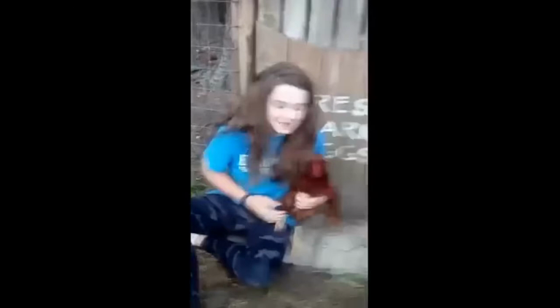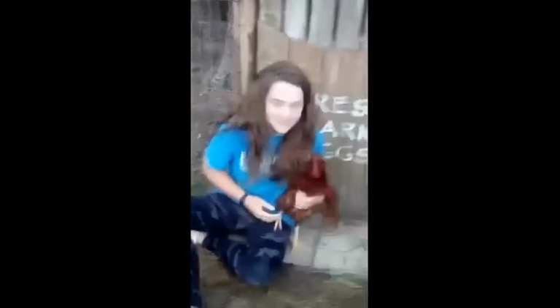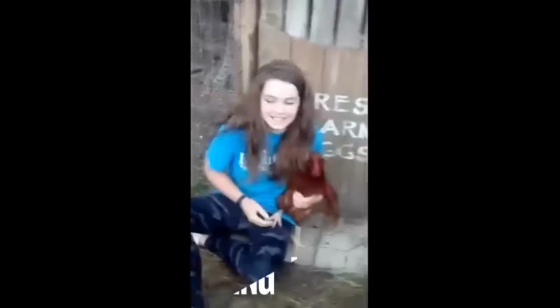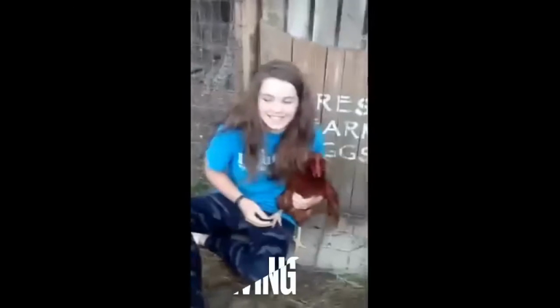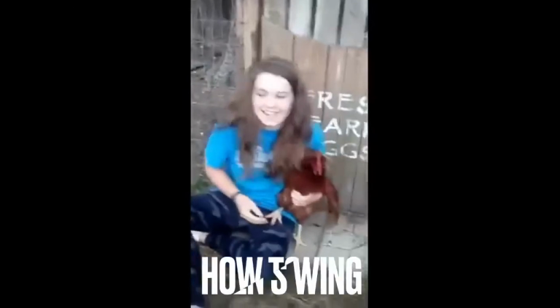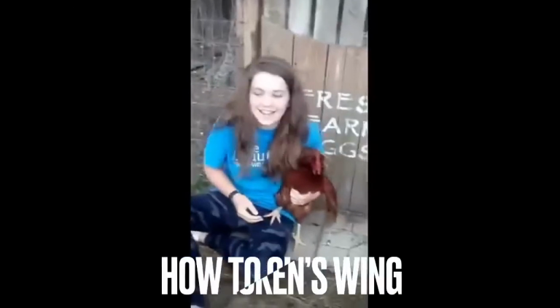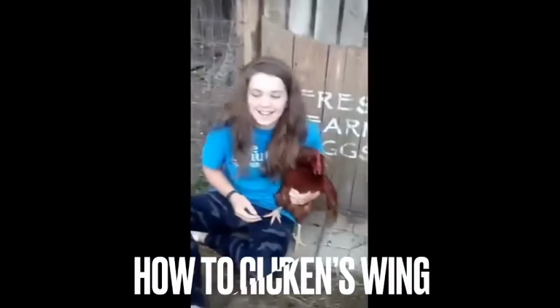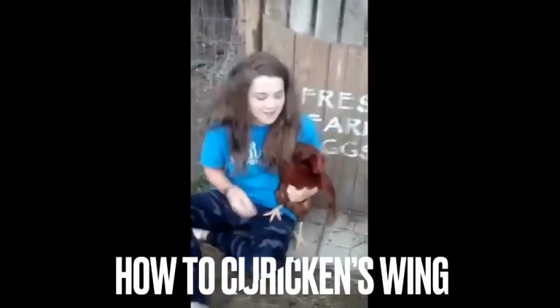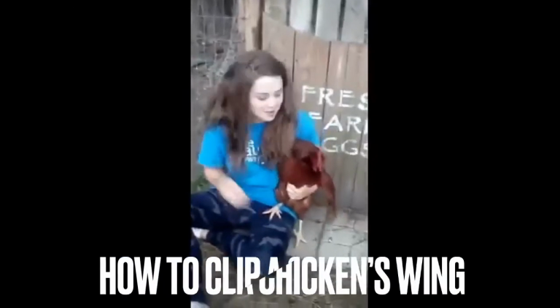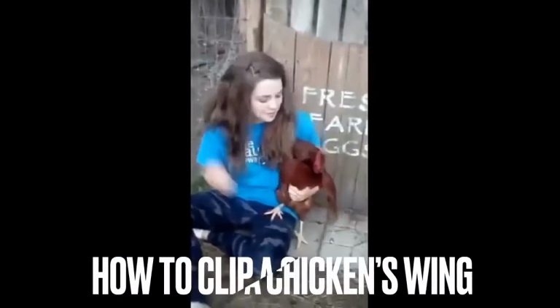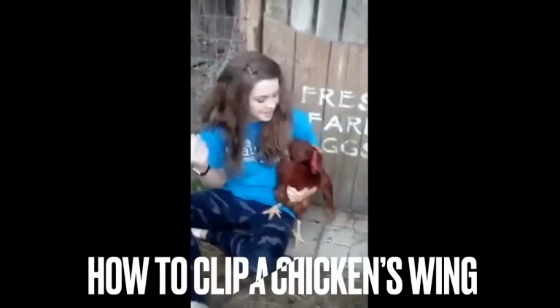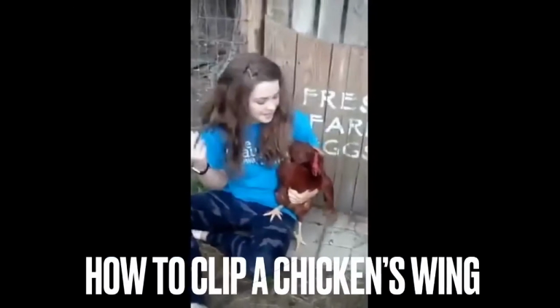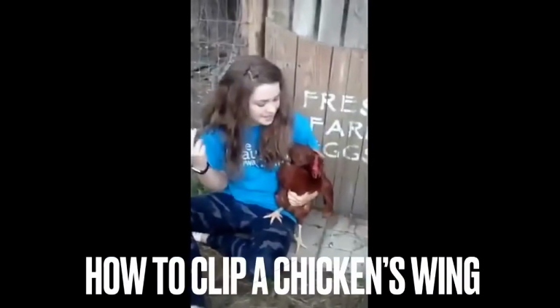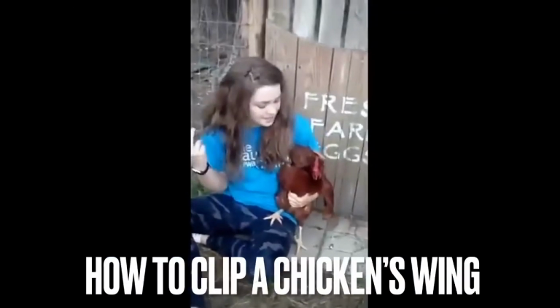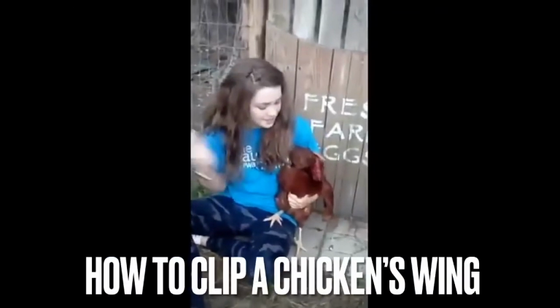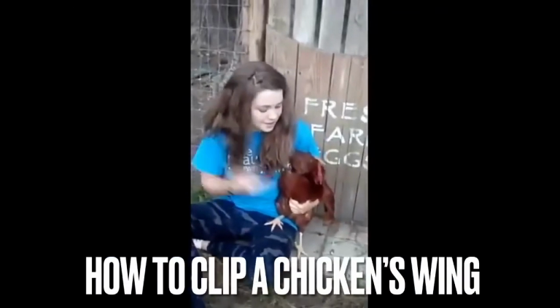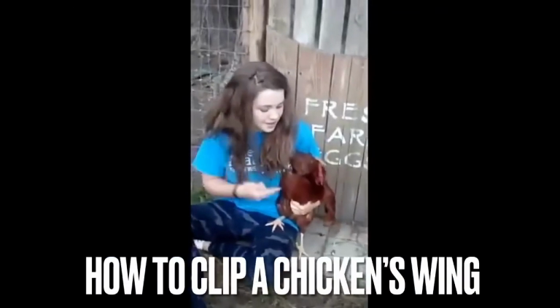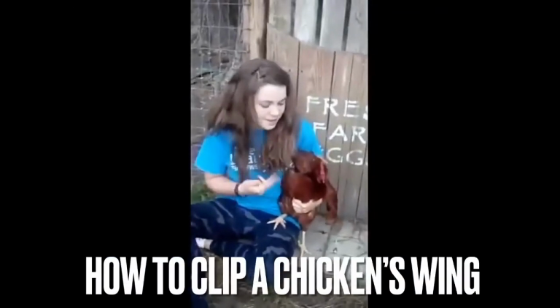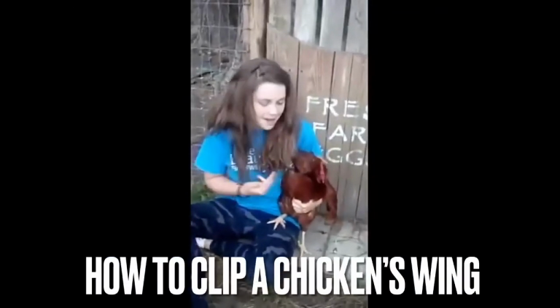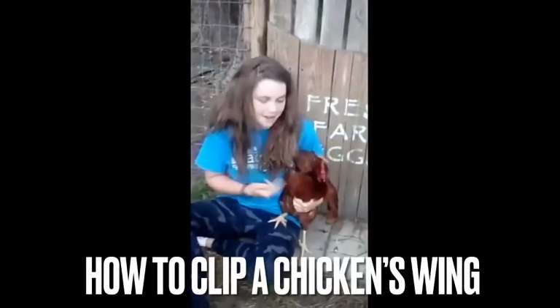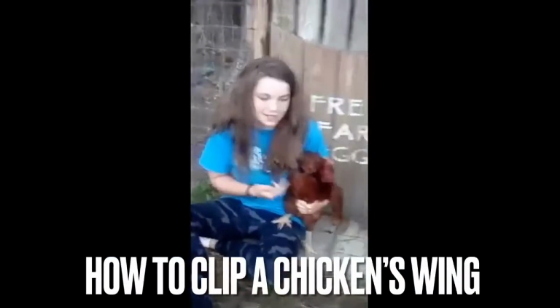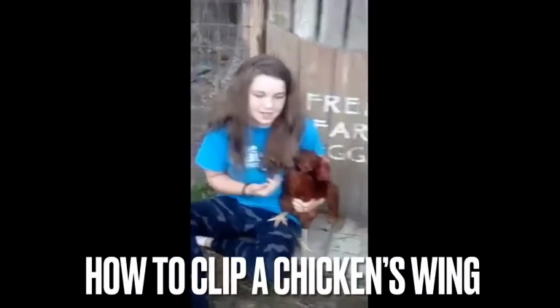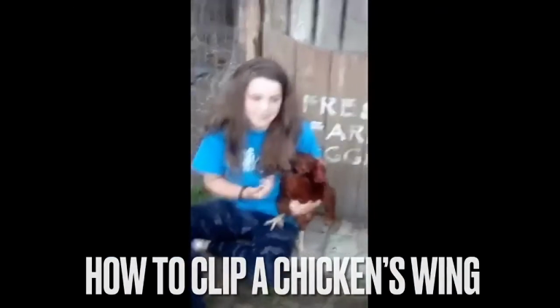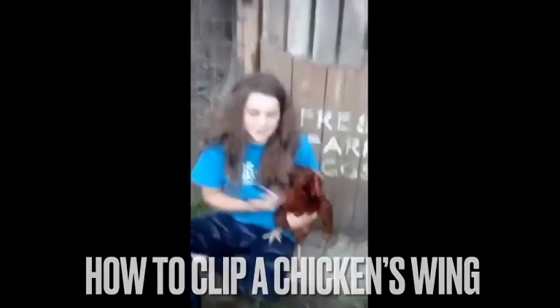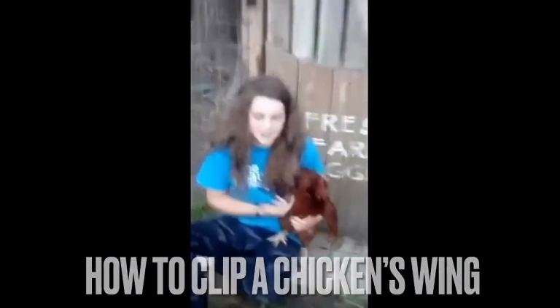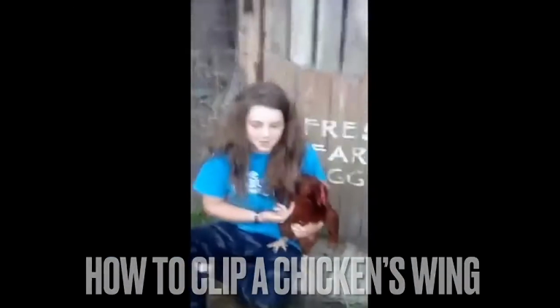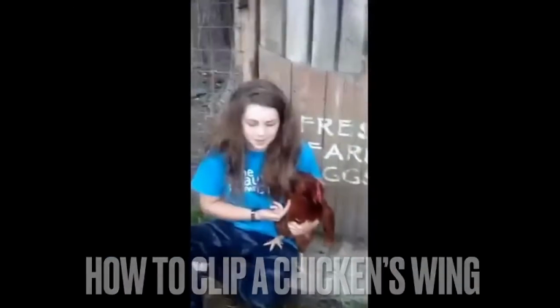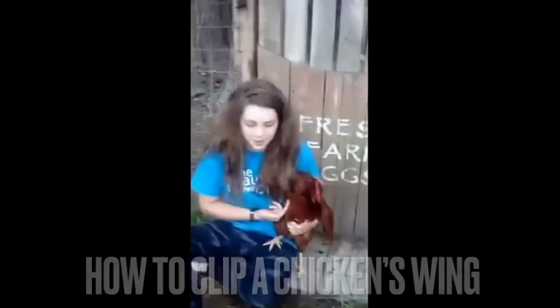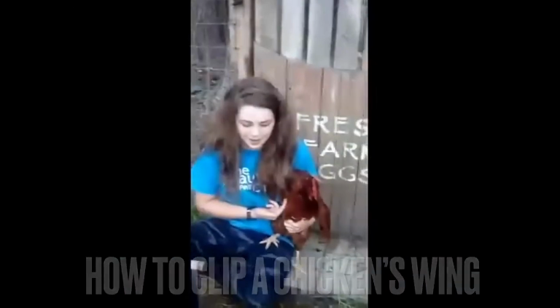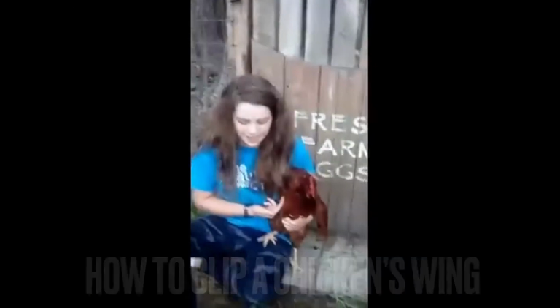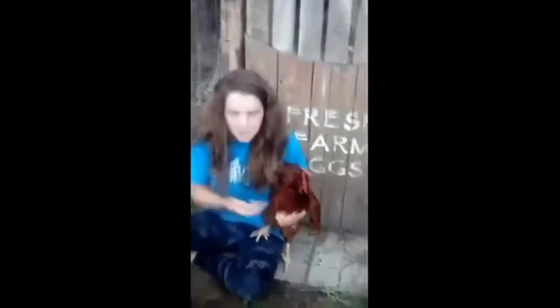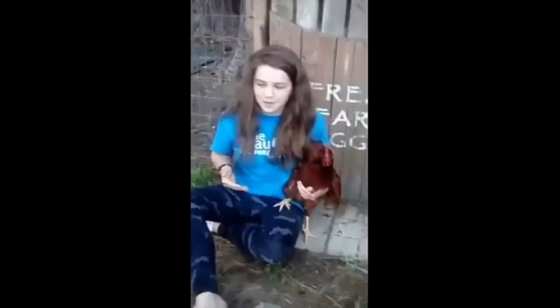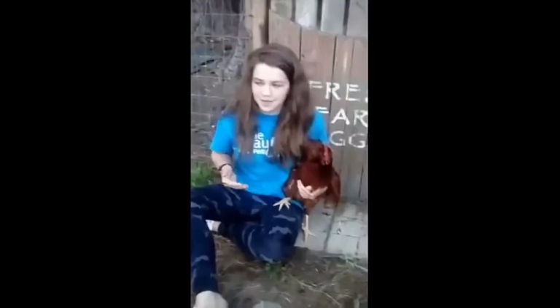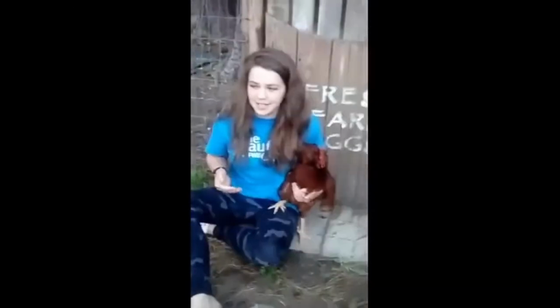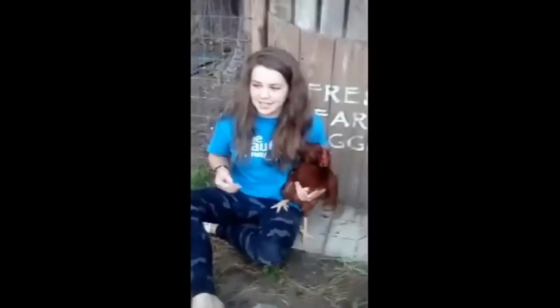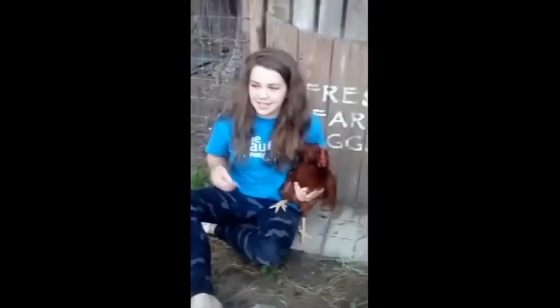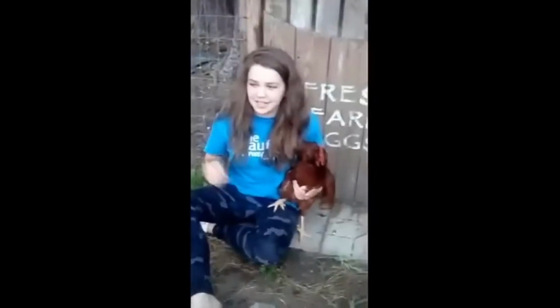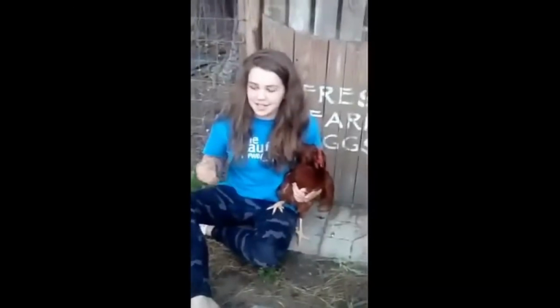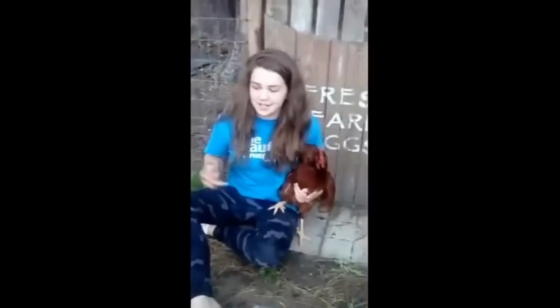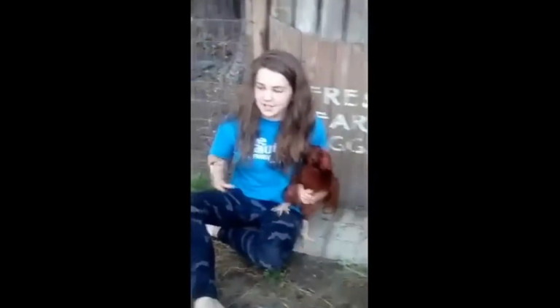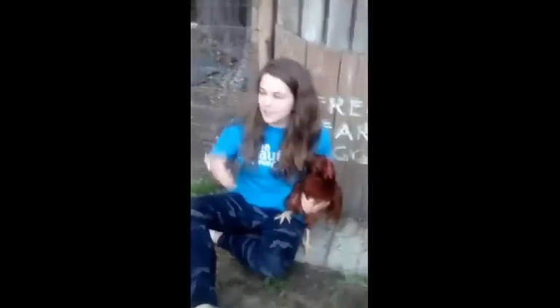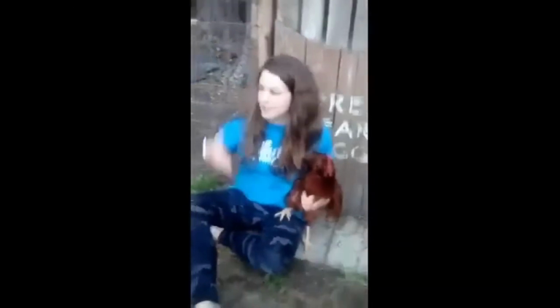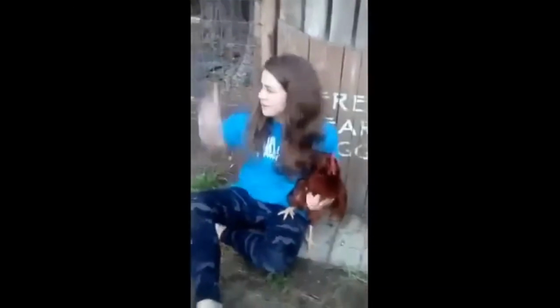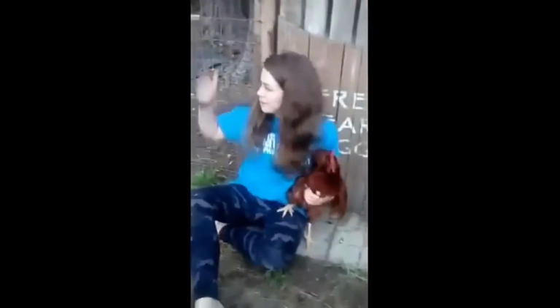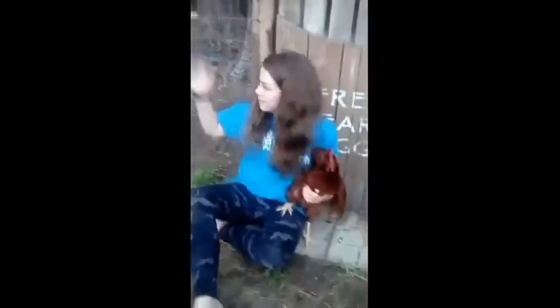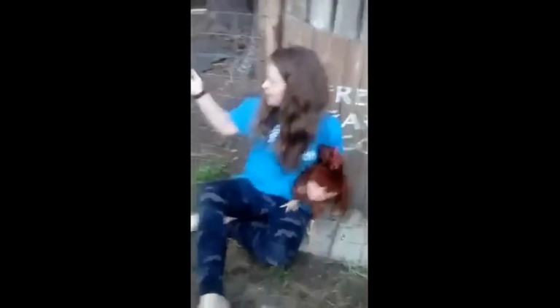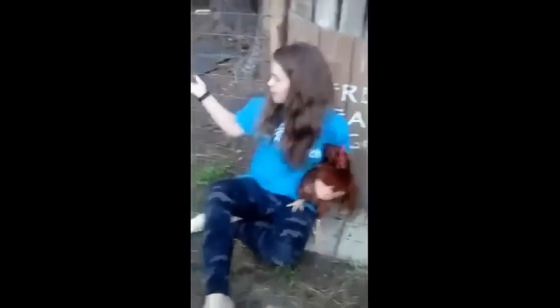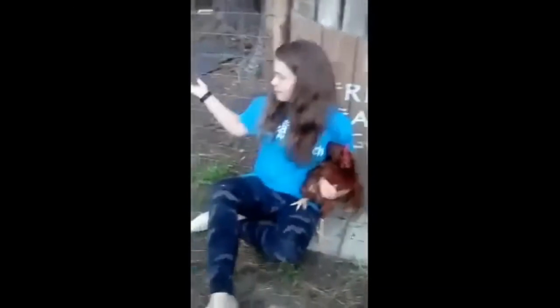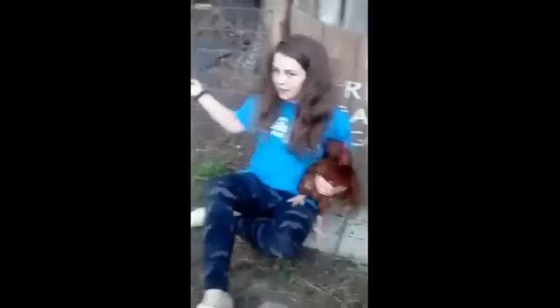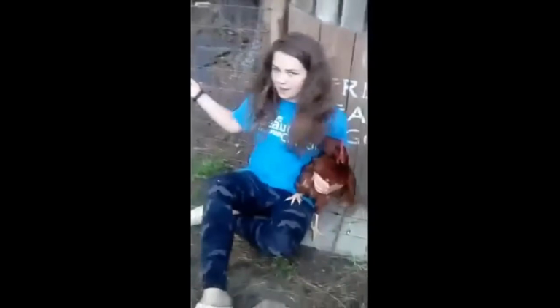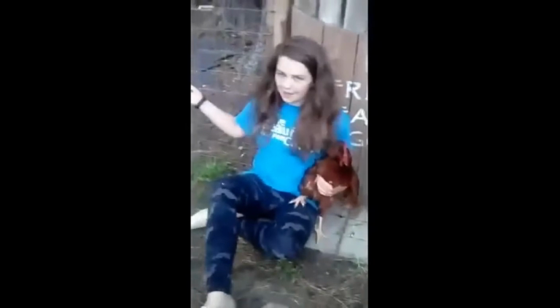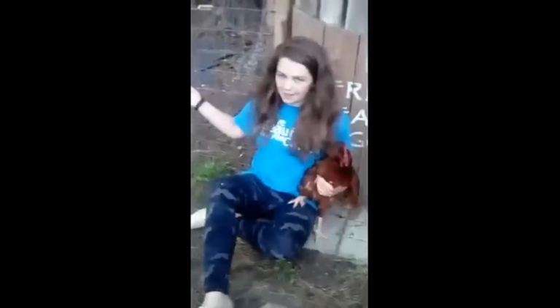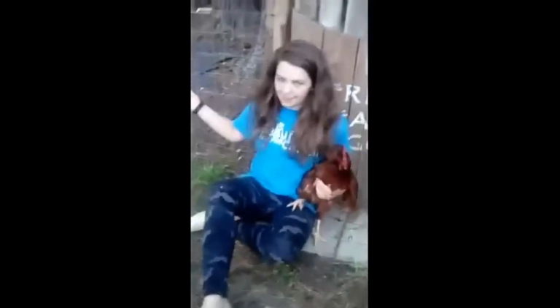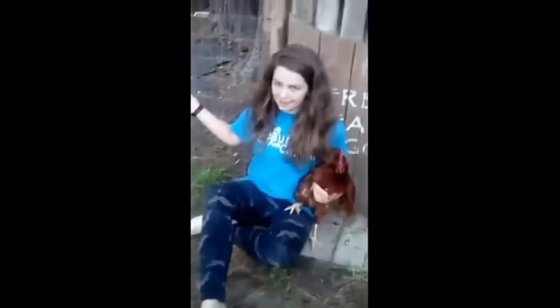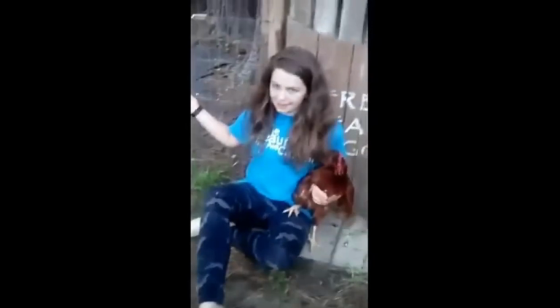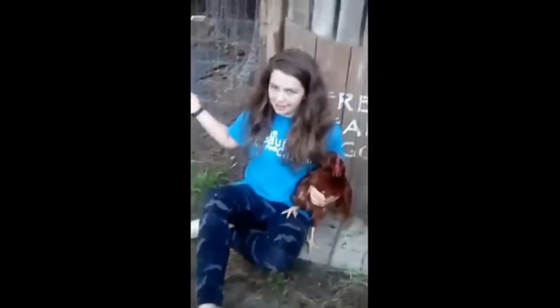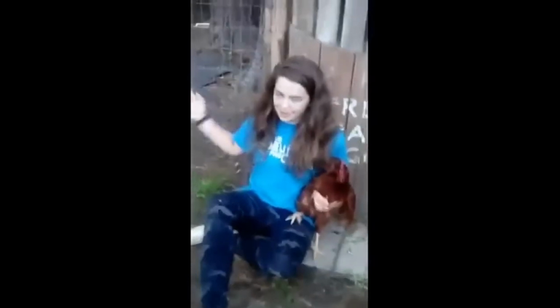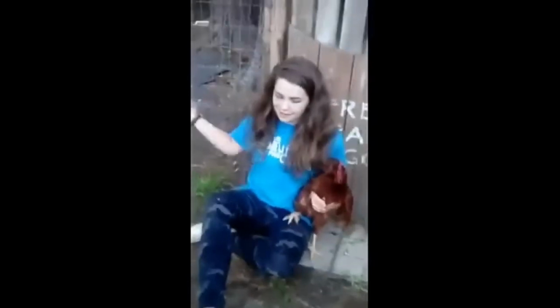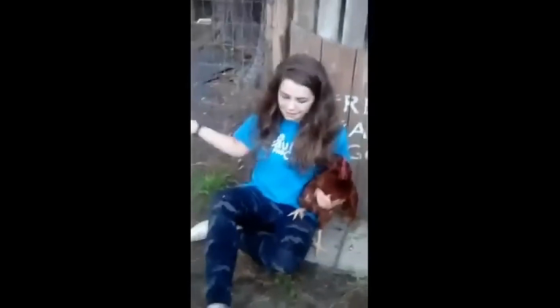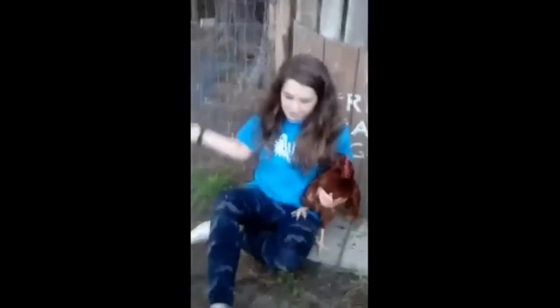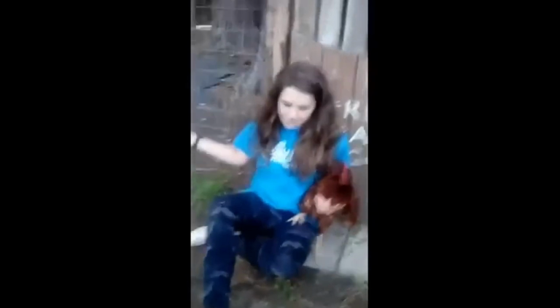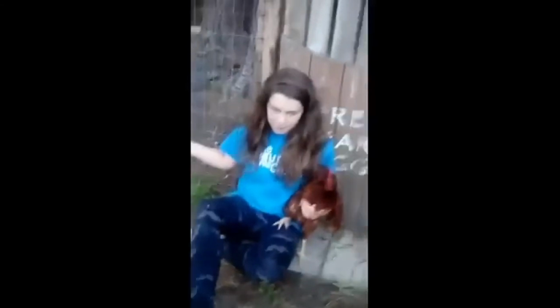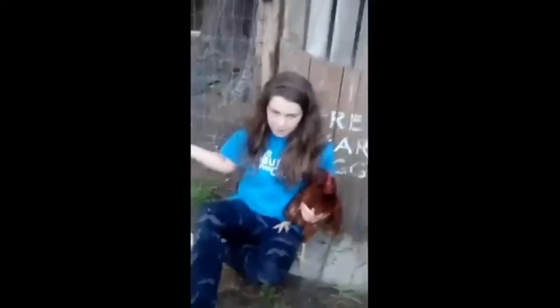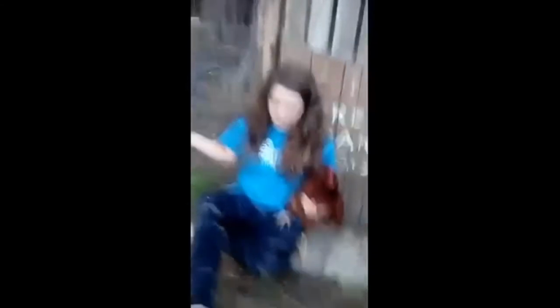Today I will be showing you how to clip a chicken's wing. Doing this is so they will not fly this rod.